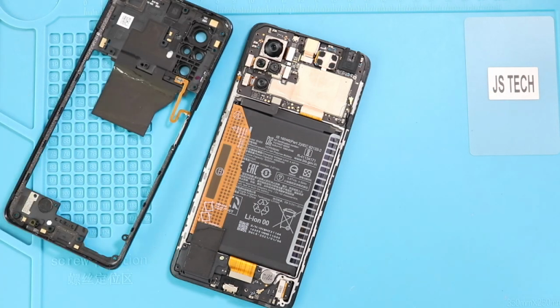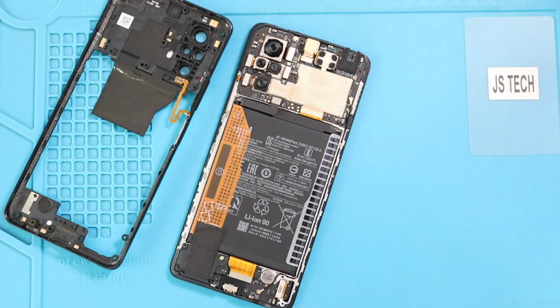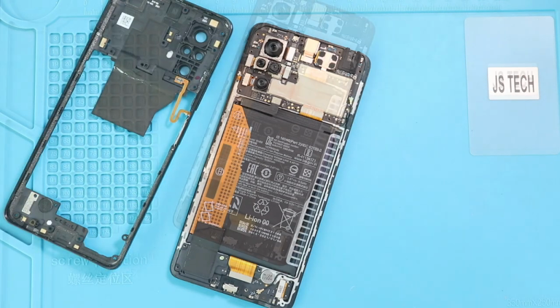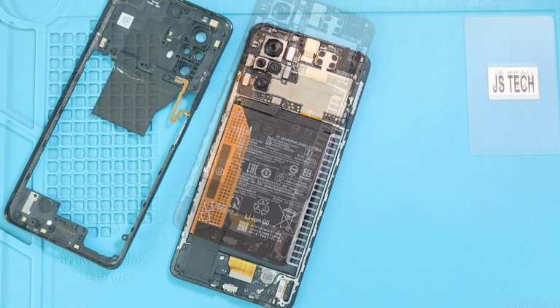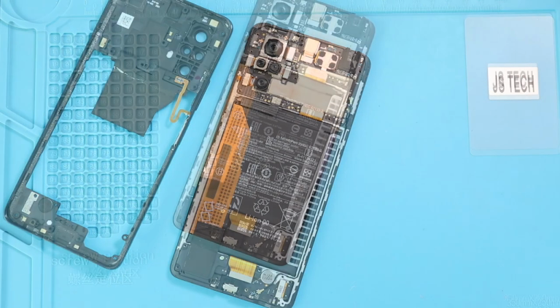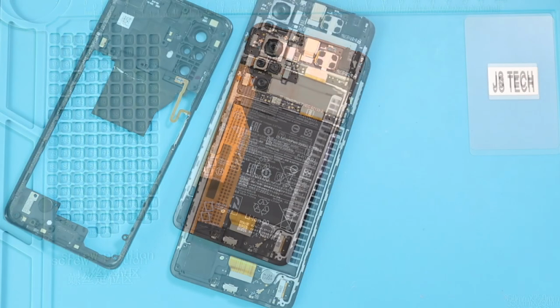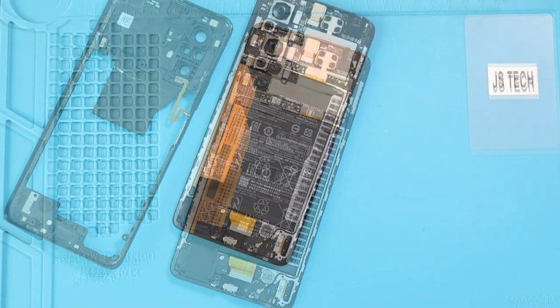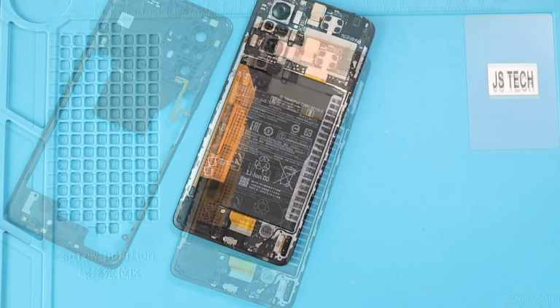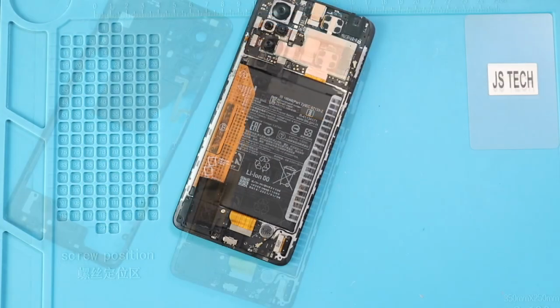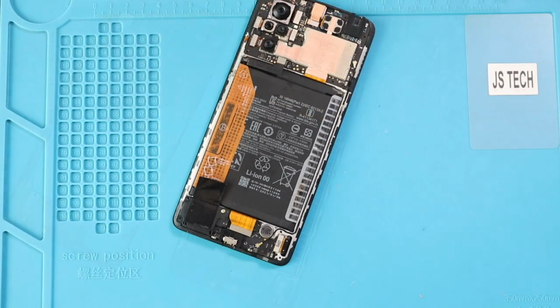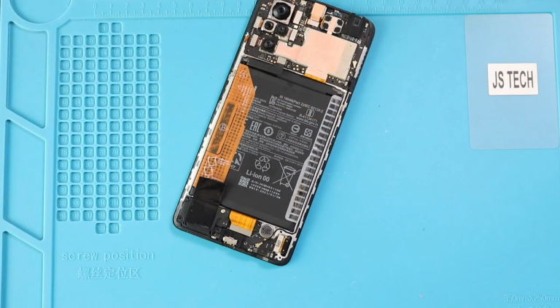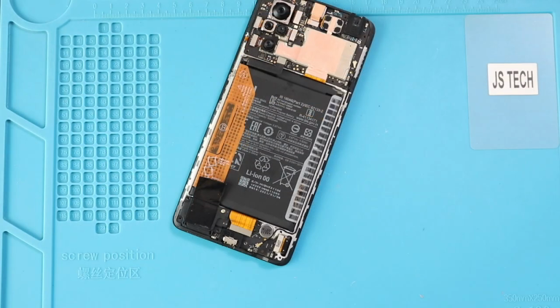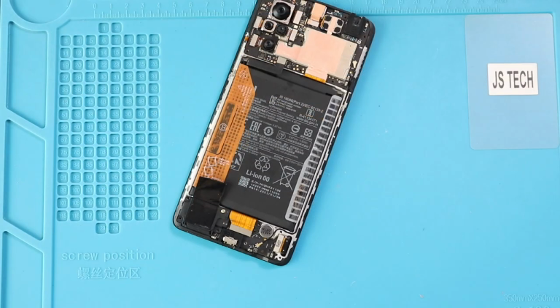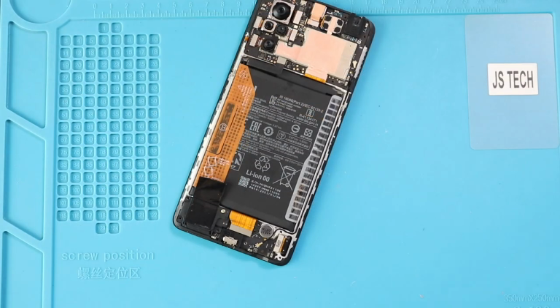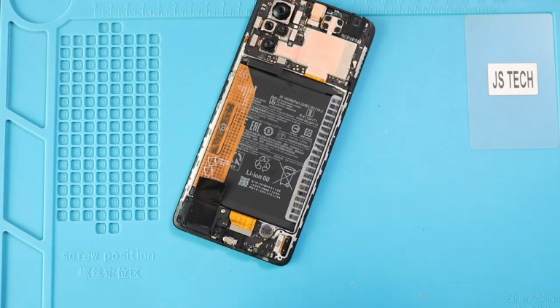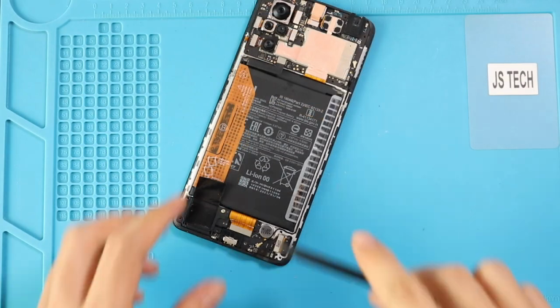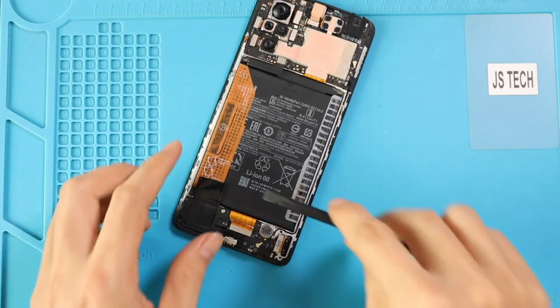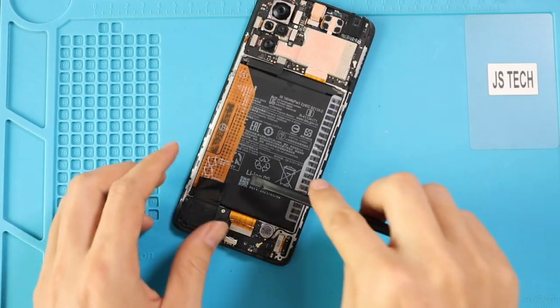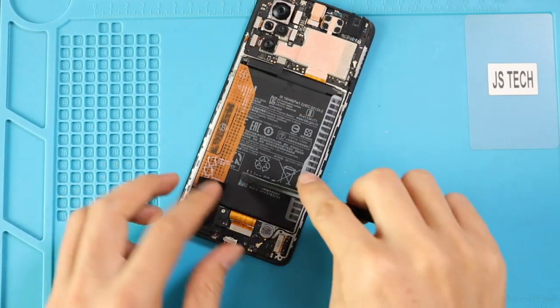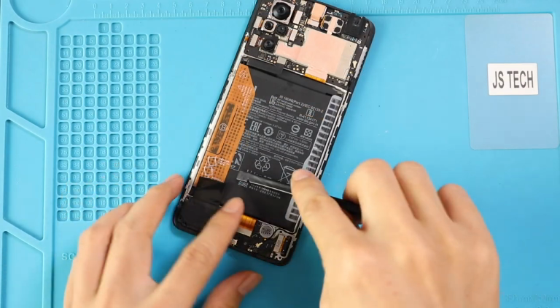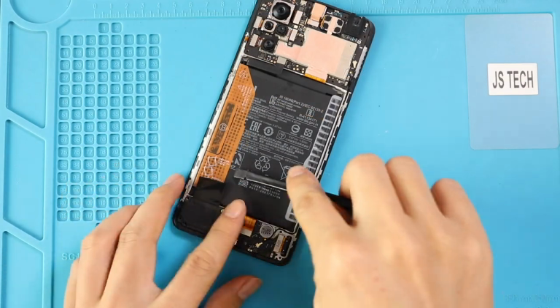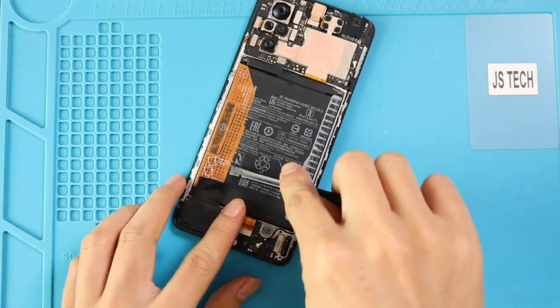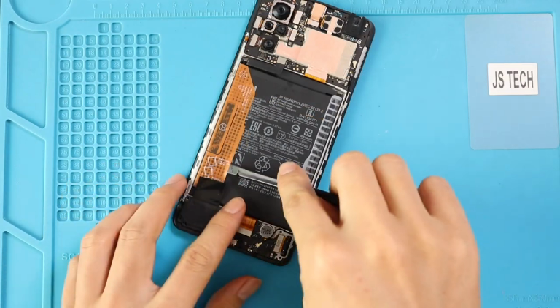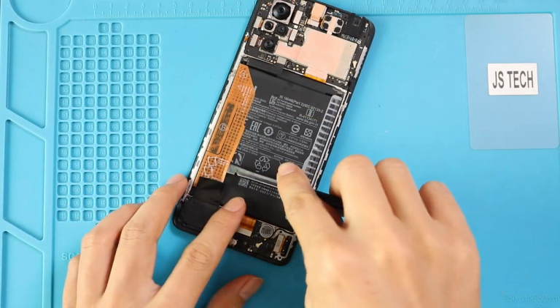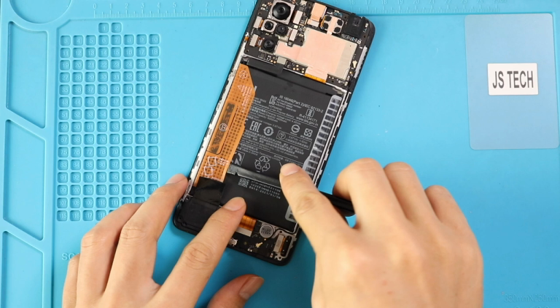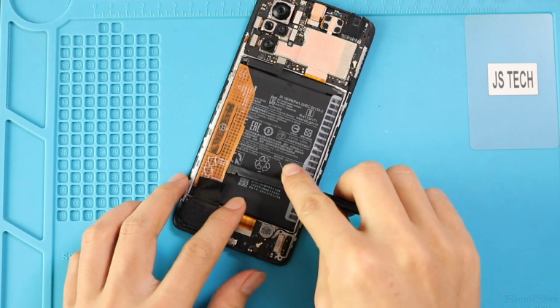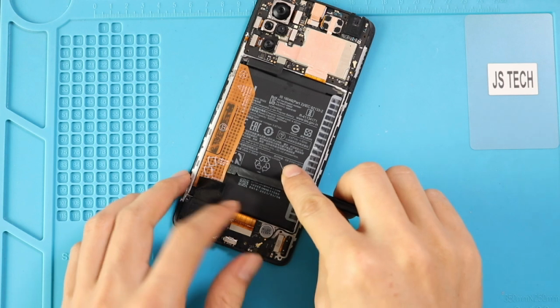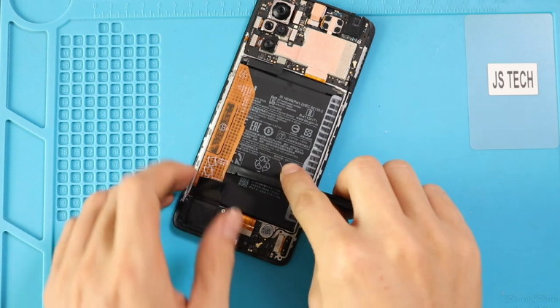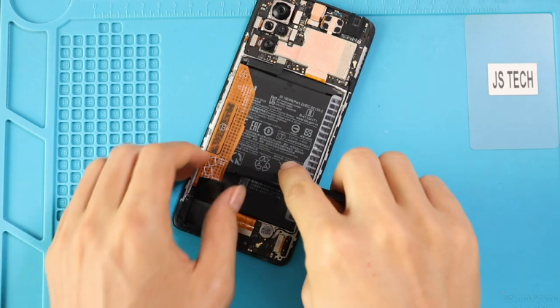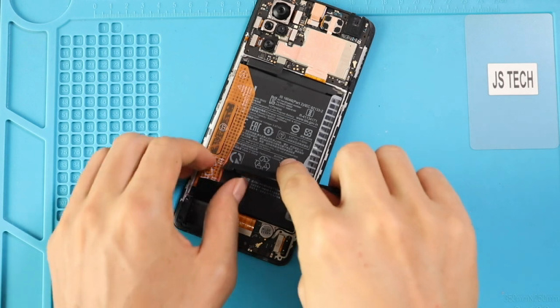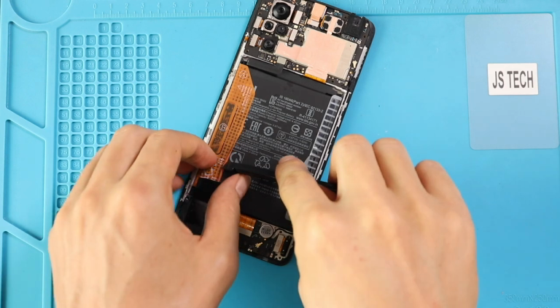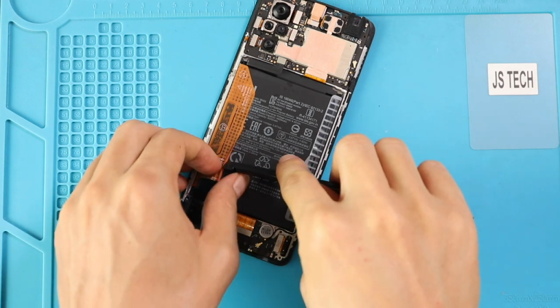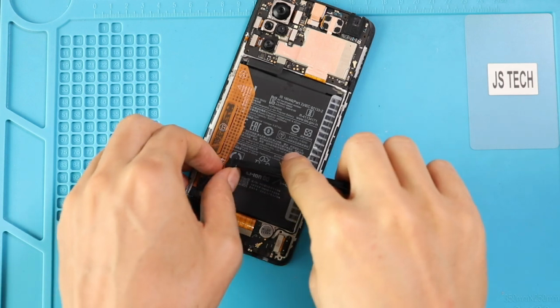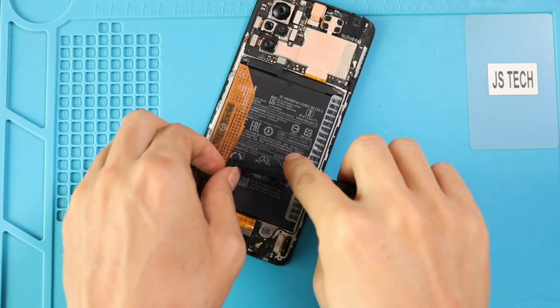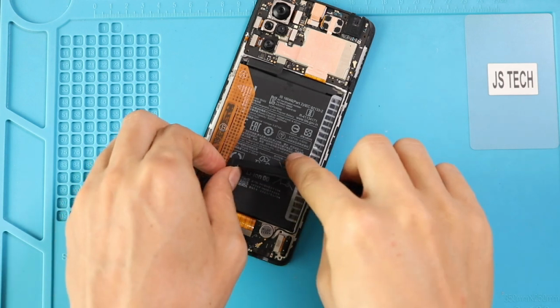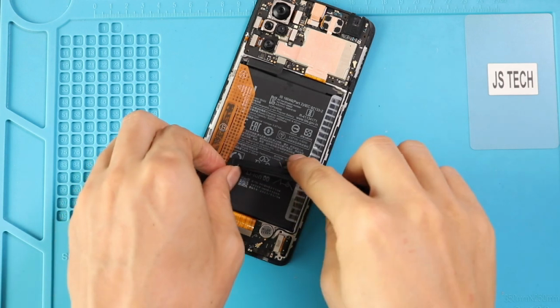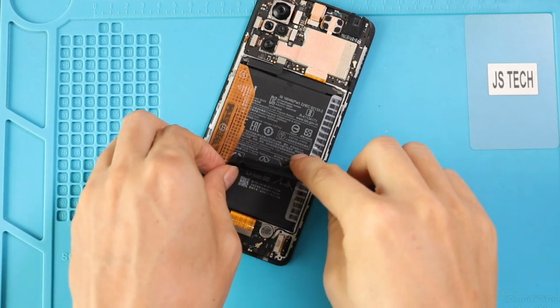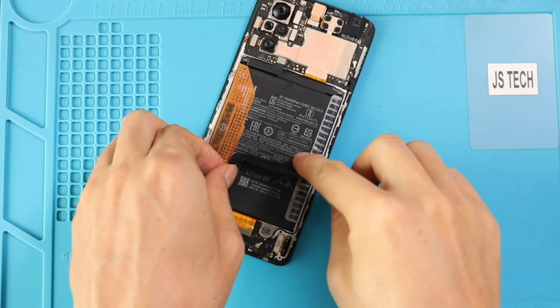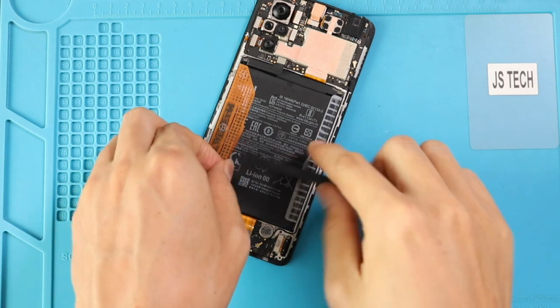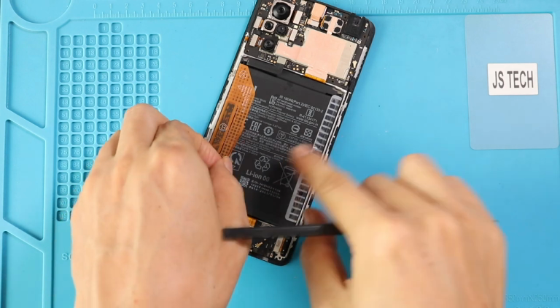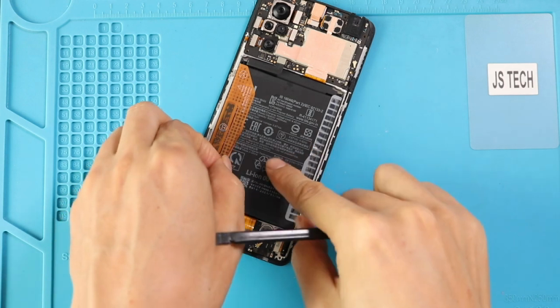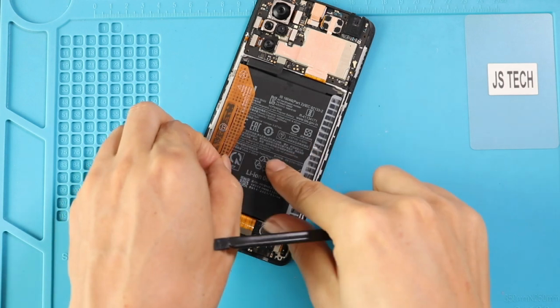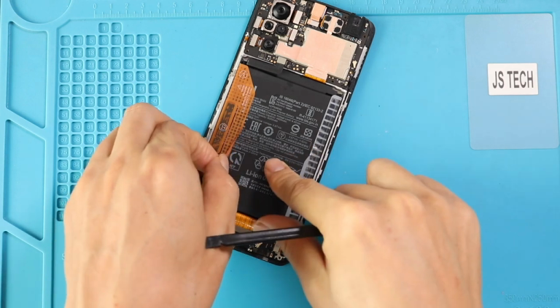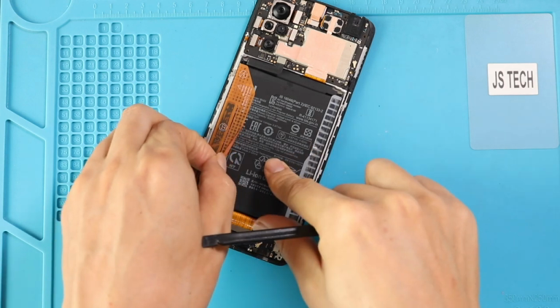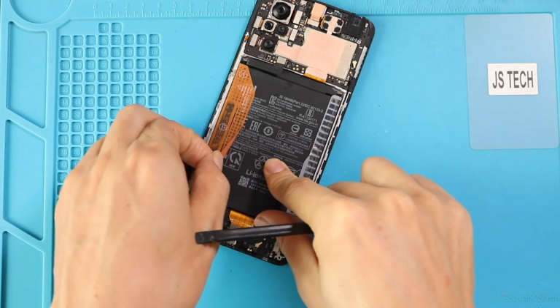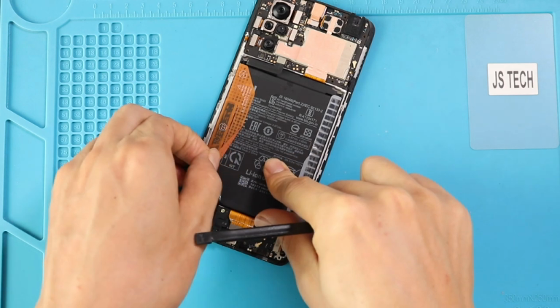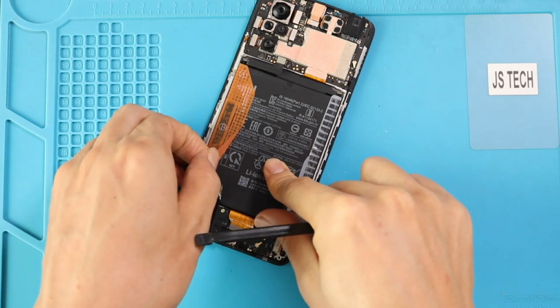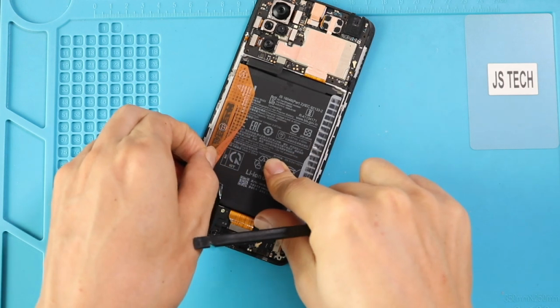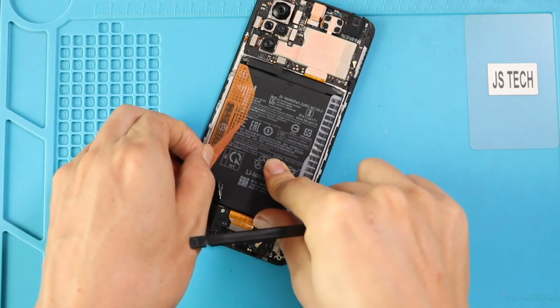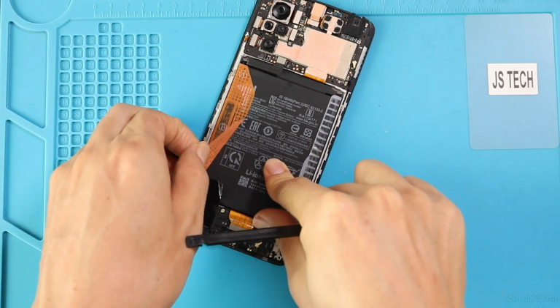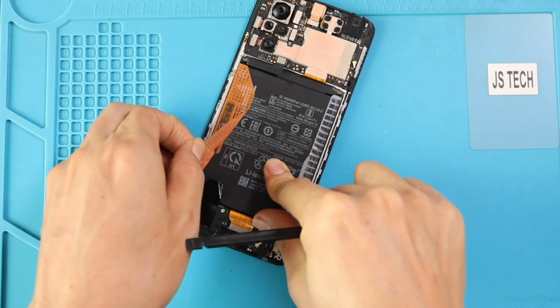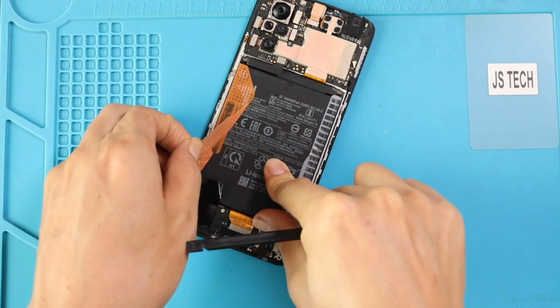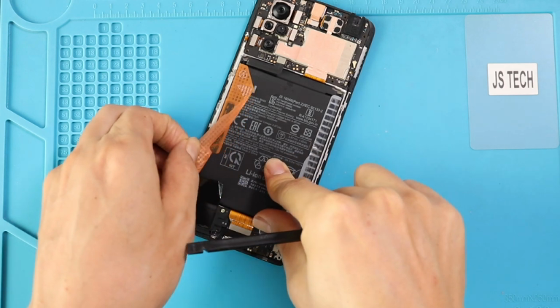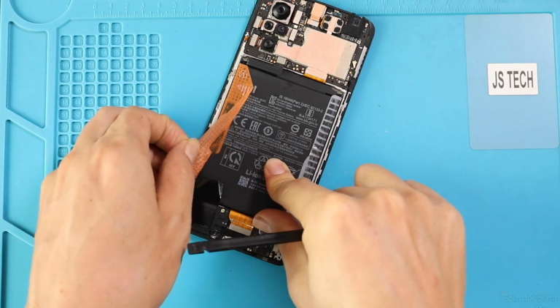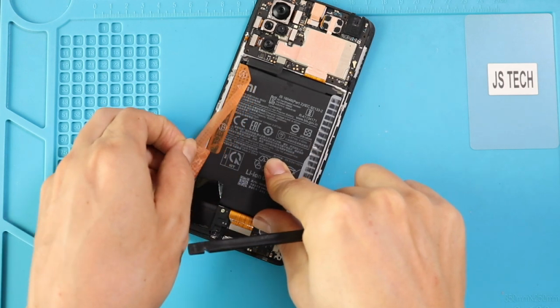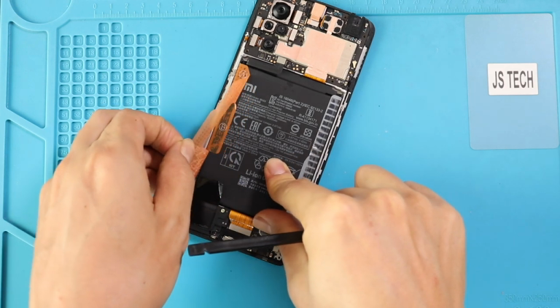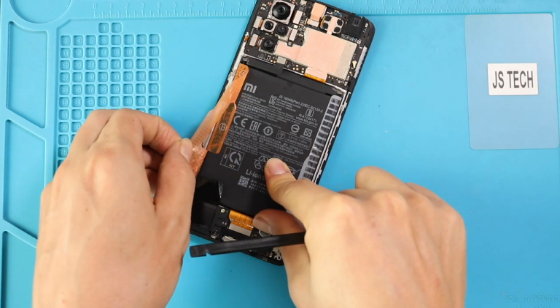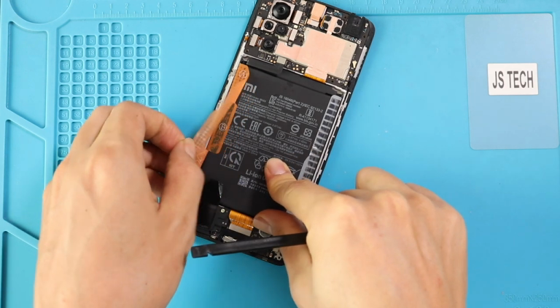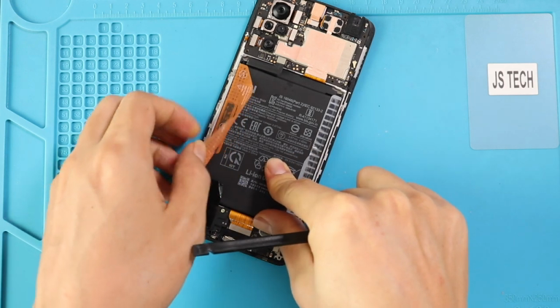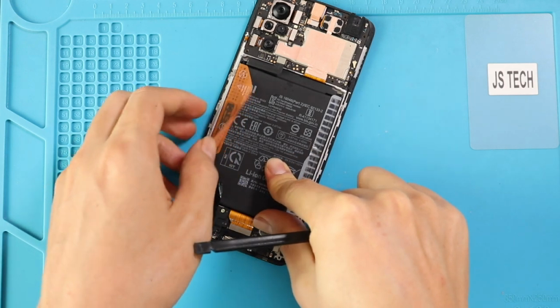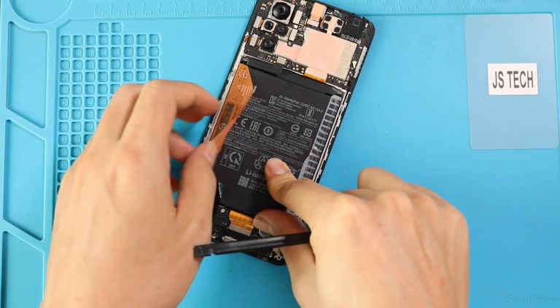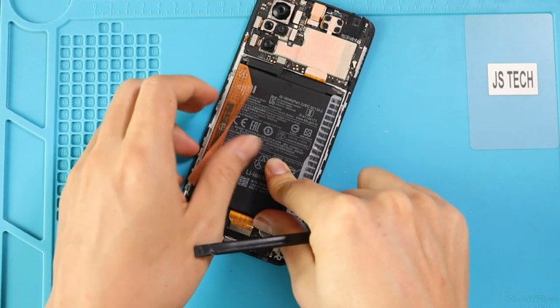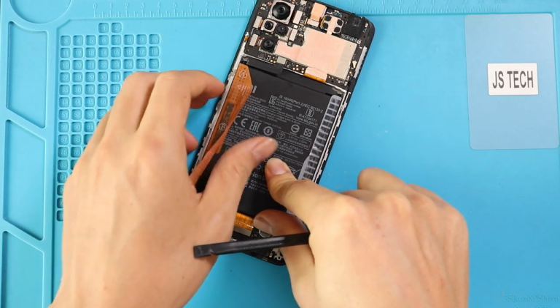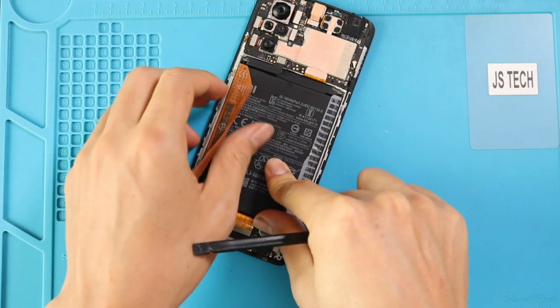Next, take out the battery by loosening the adhesive. First, loosen the adhesive on both sides, then pull it by the tab. Be gentle and lift the battery.